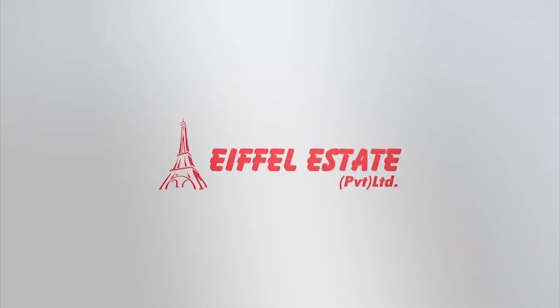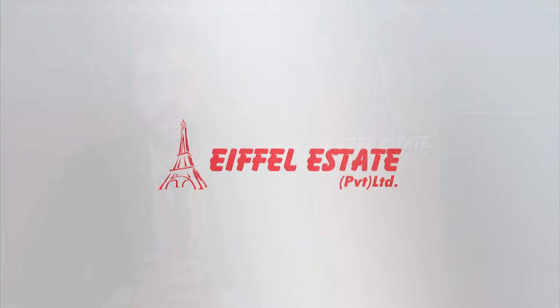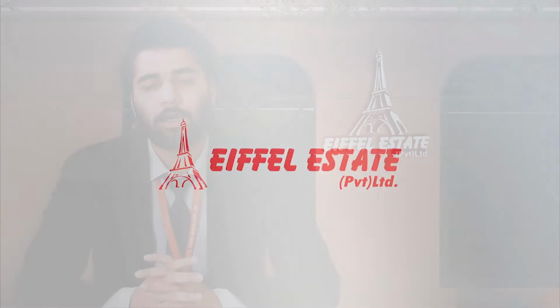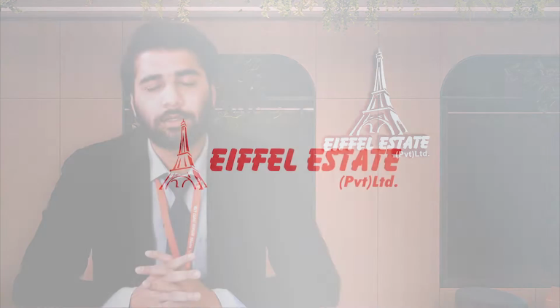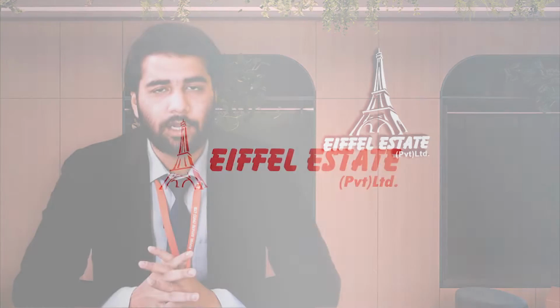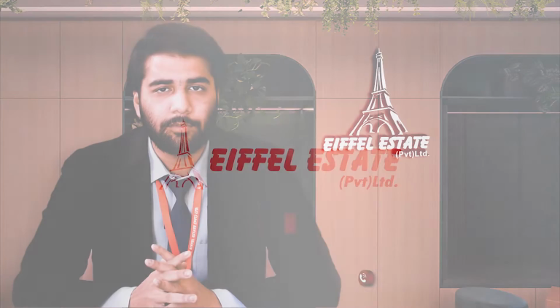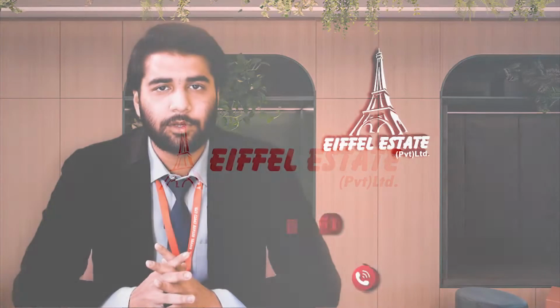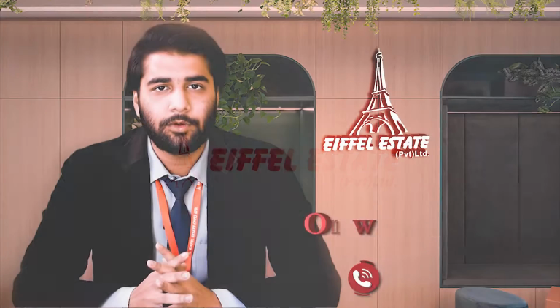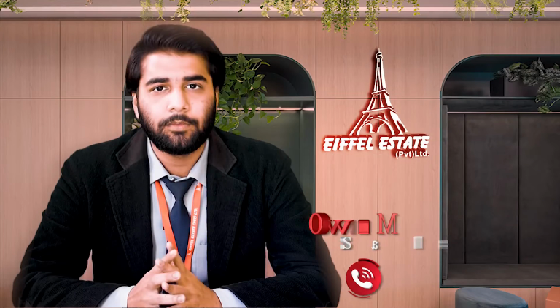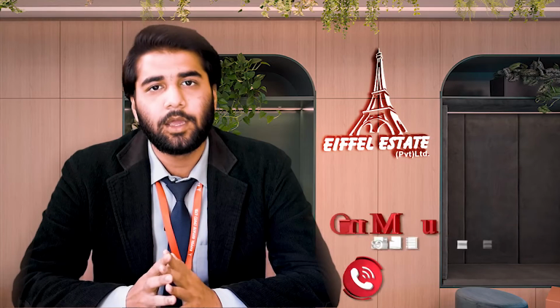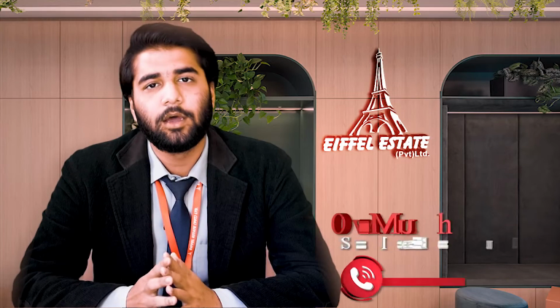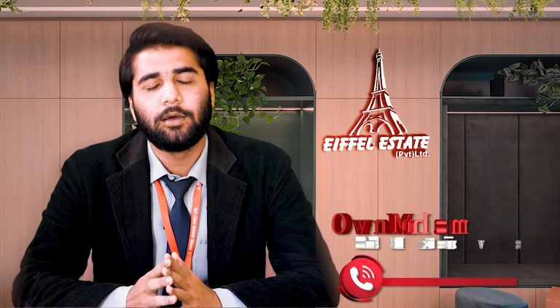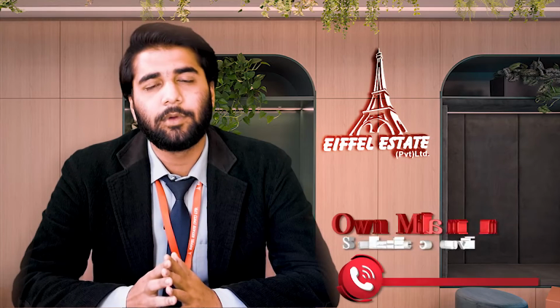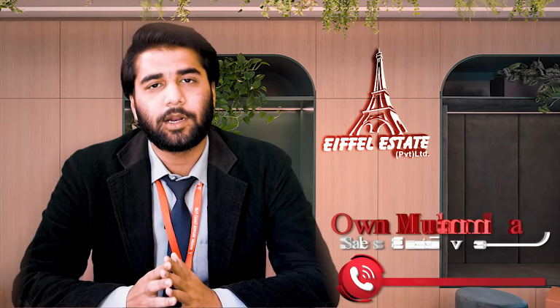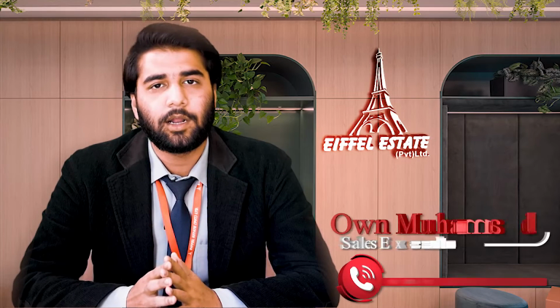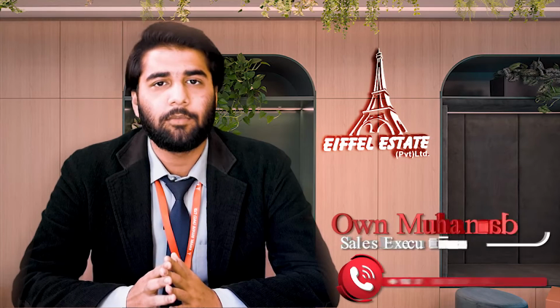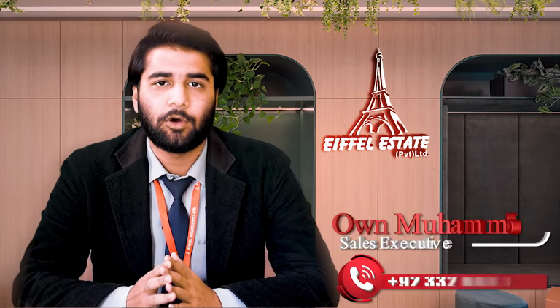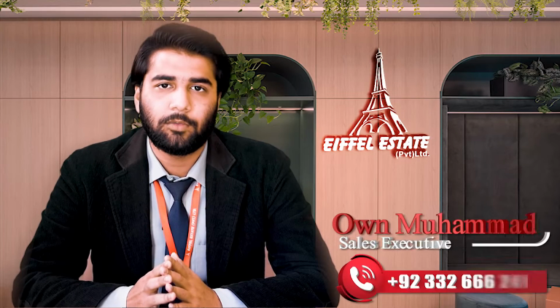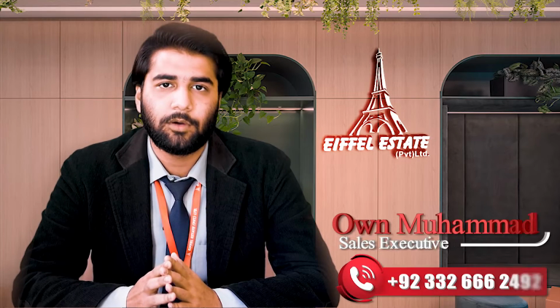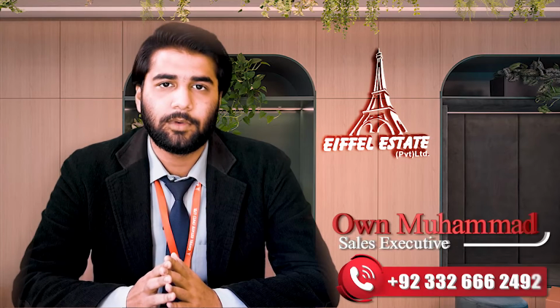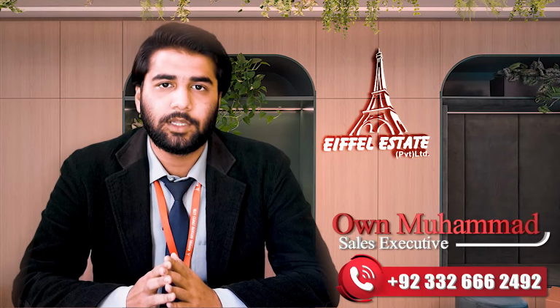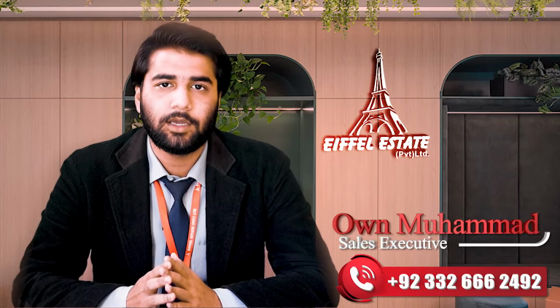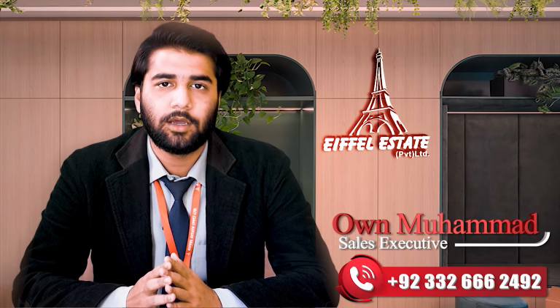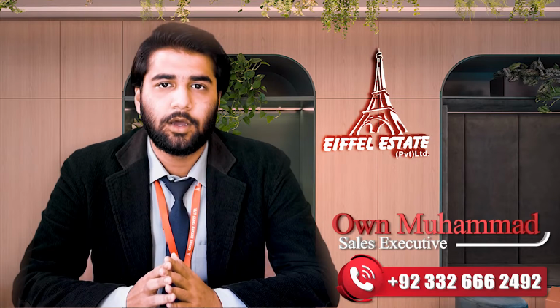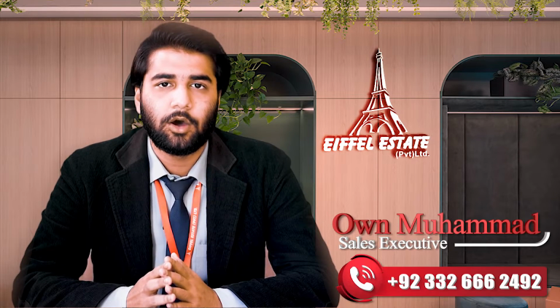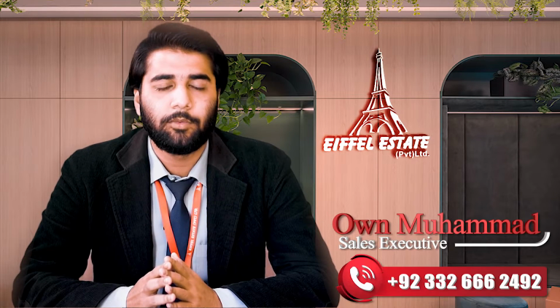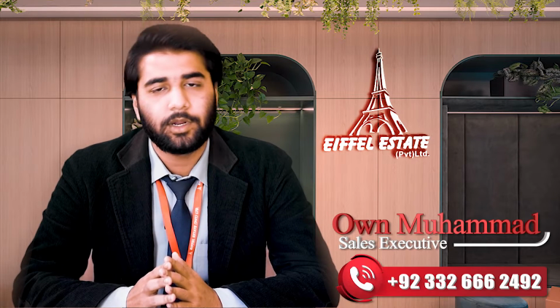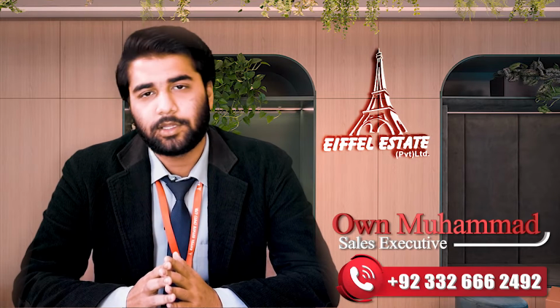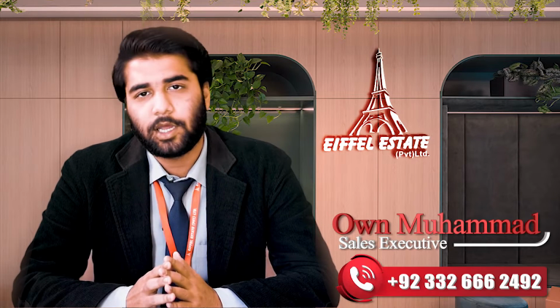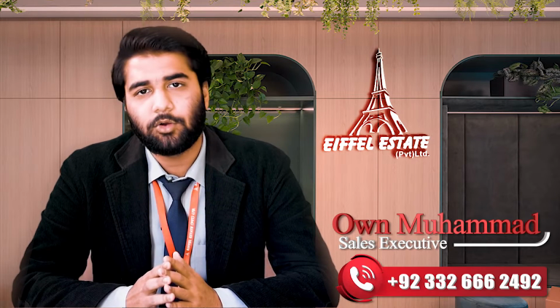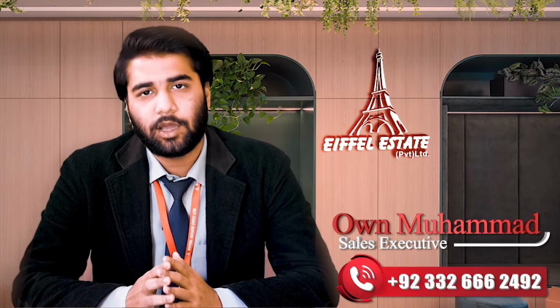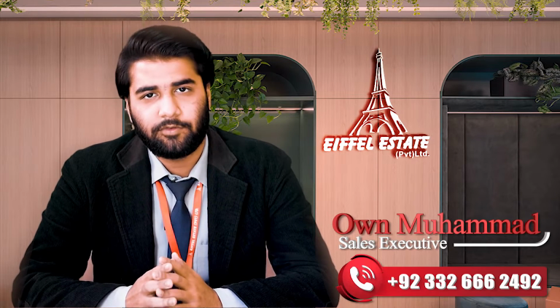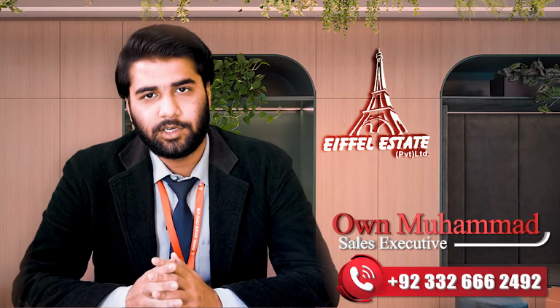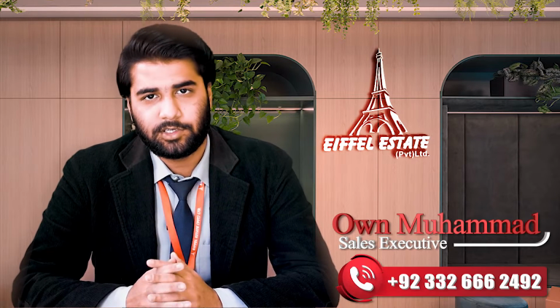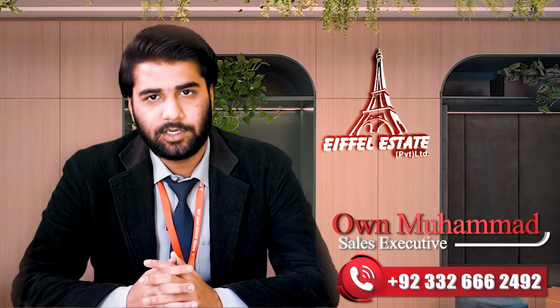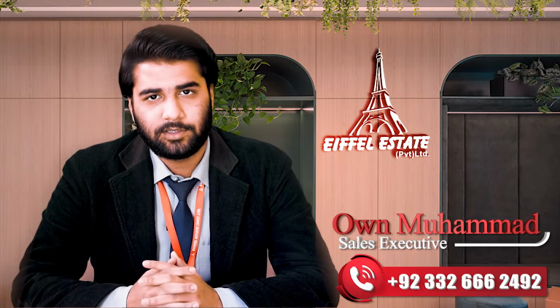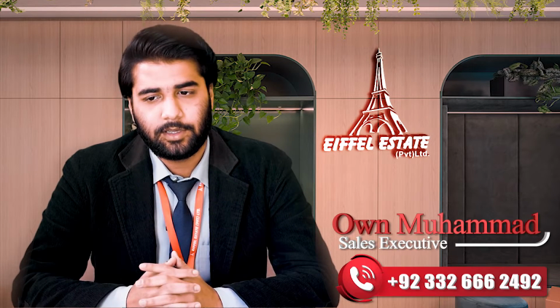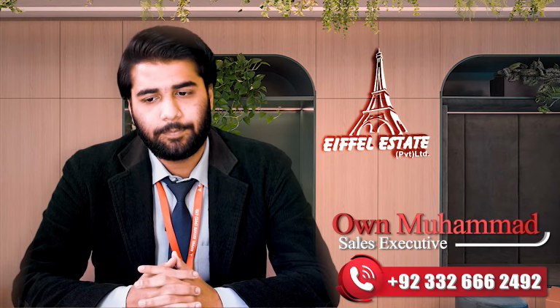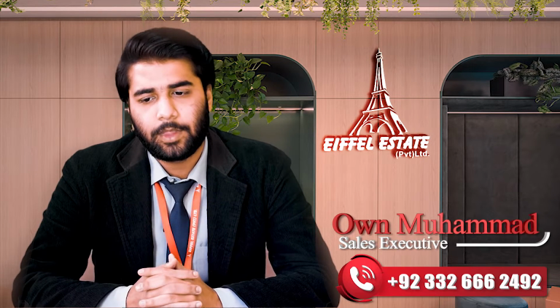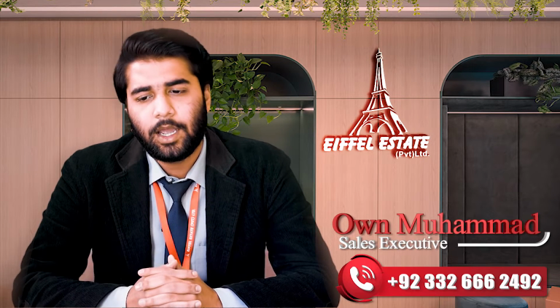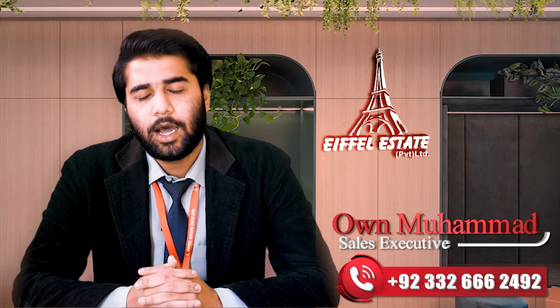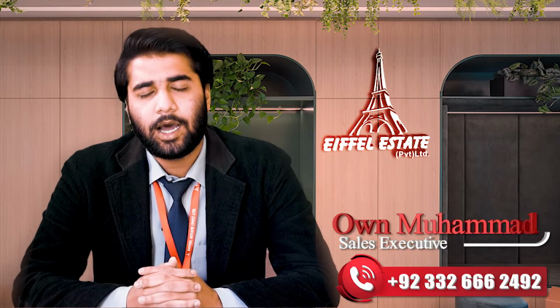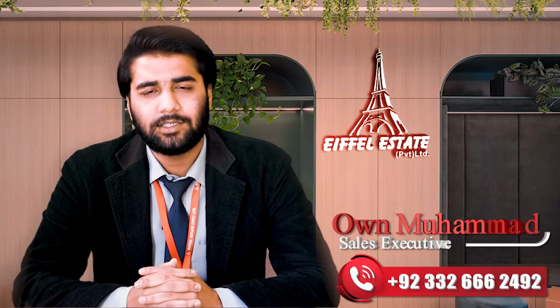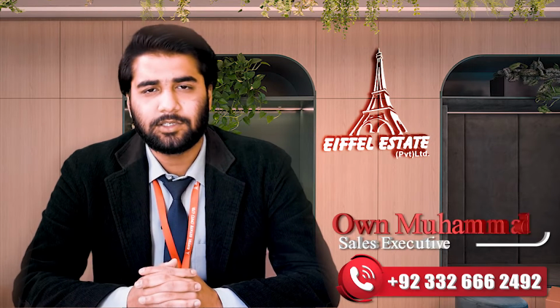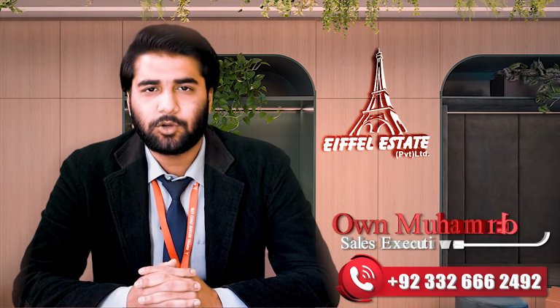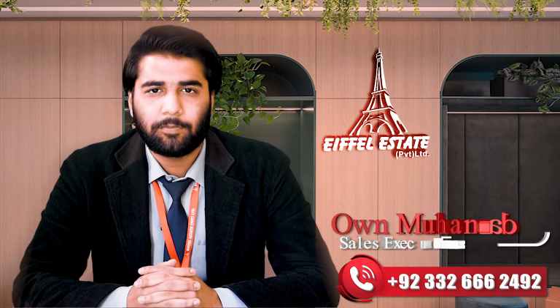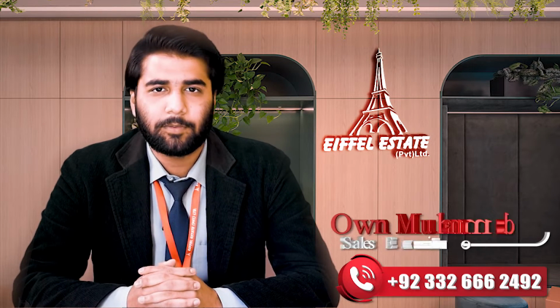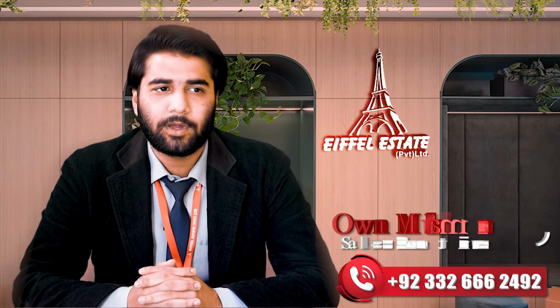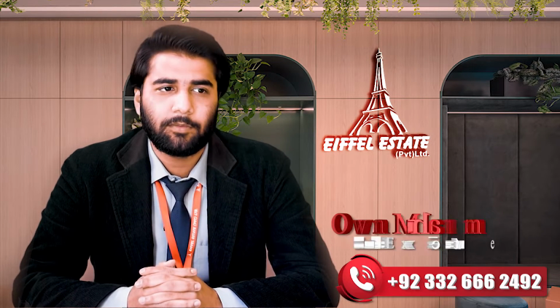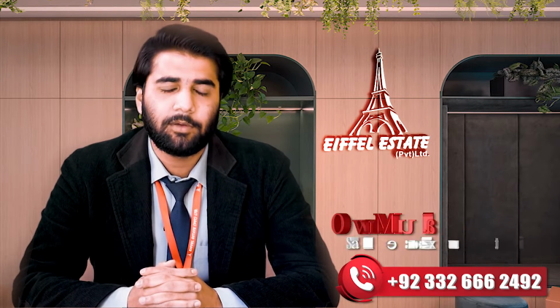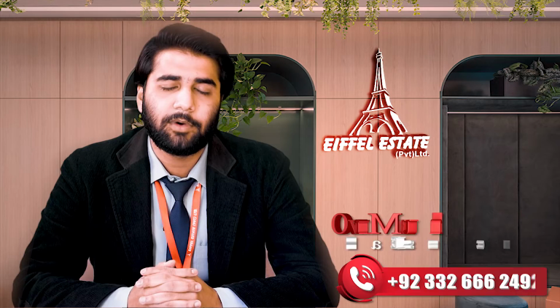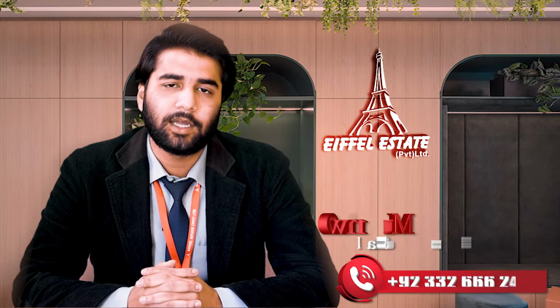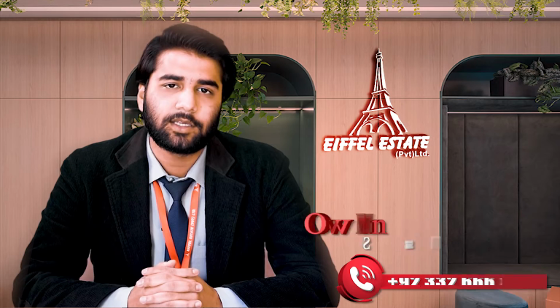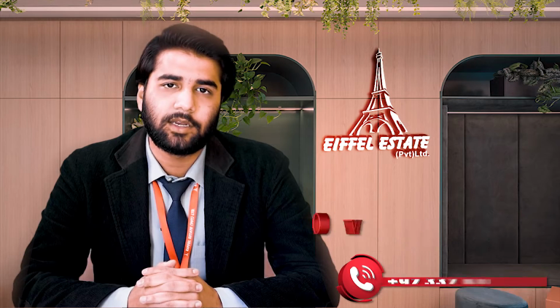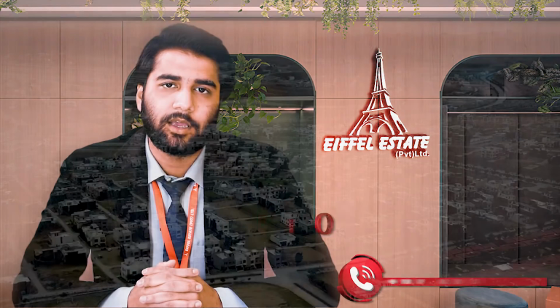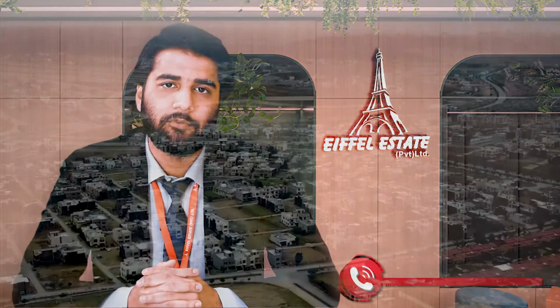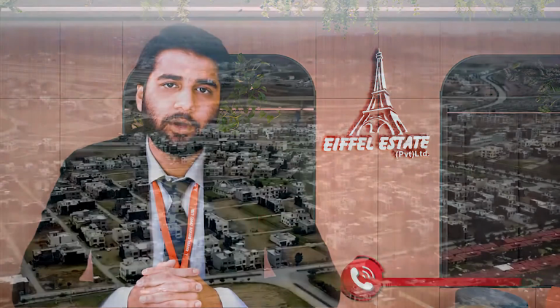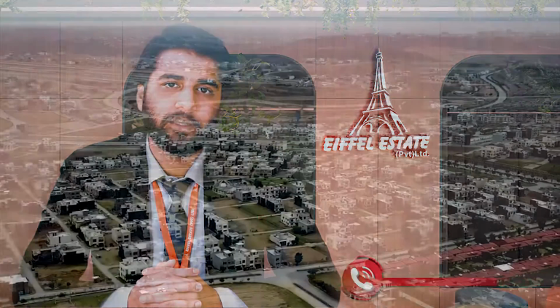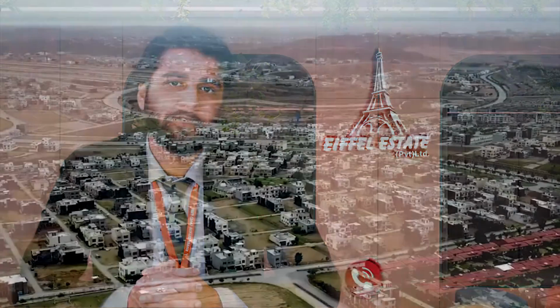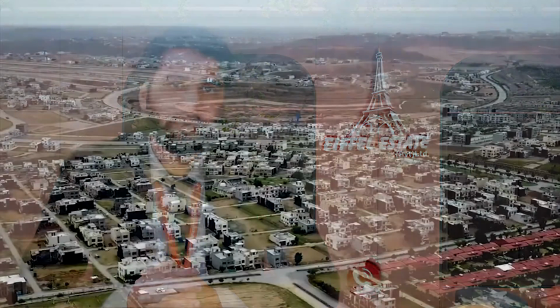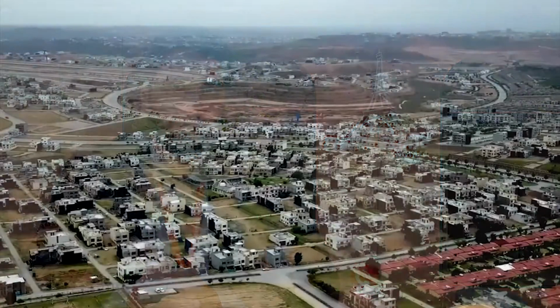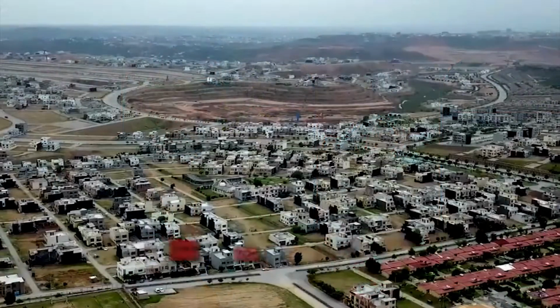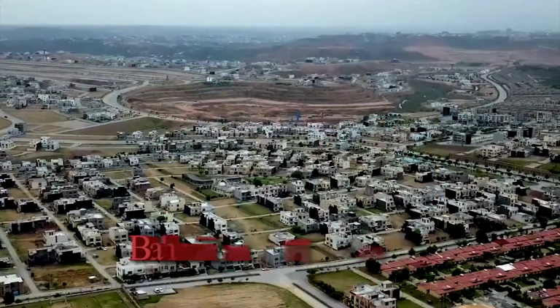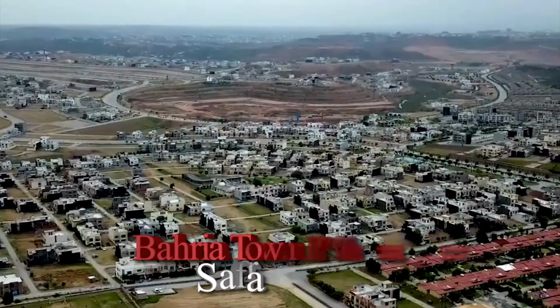Hello, my name is Aoun Mohamed and I am talking about the Aifel Estates. Today, we are going to talk about Safari Valley.